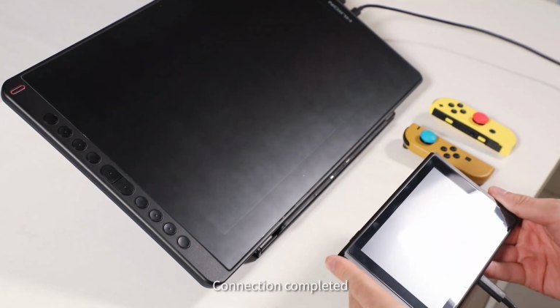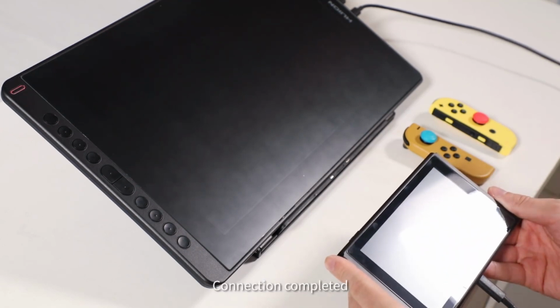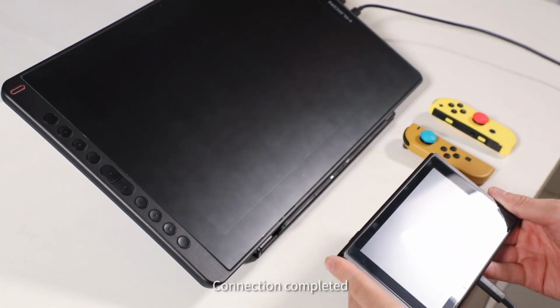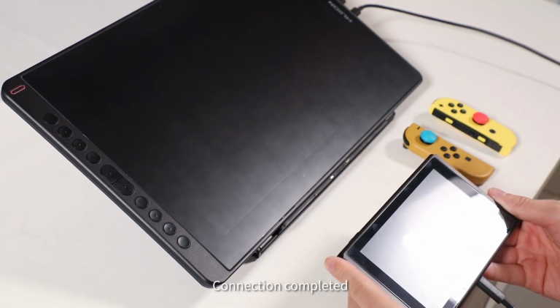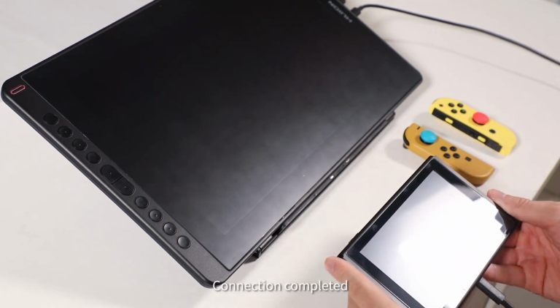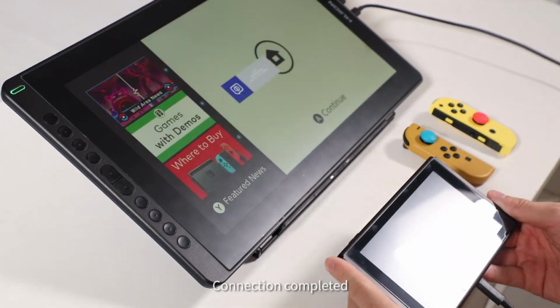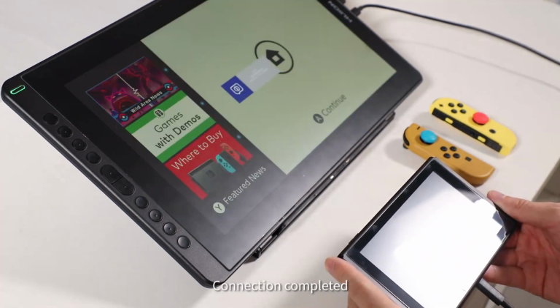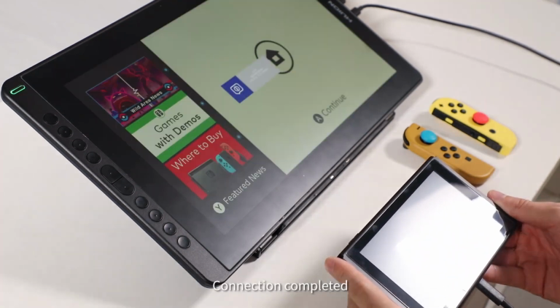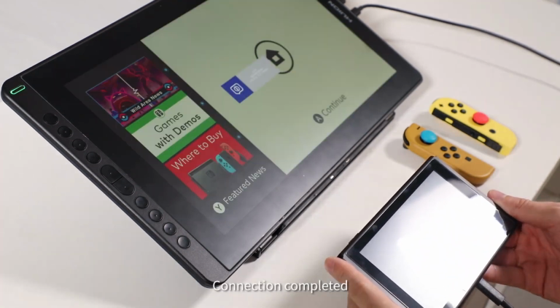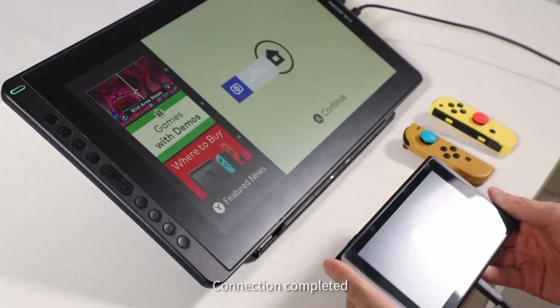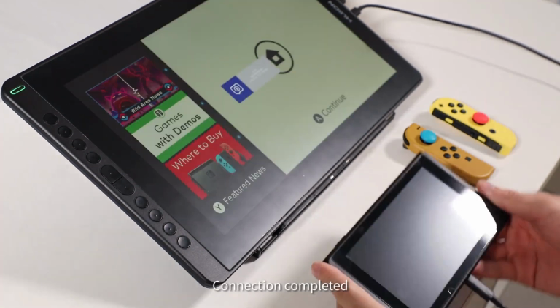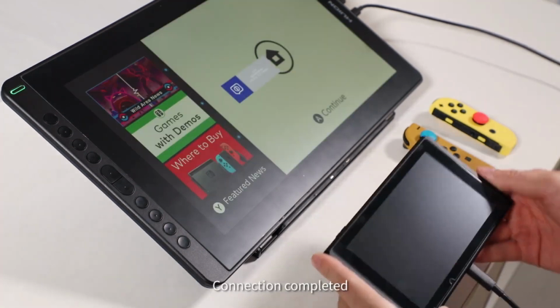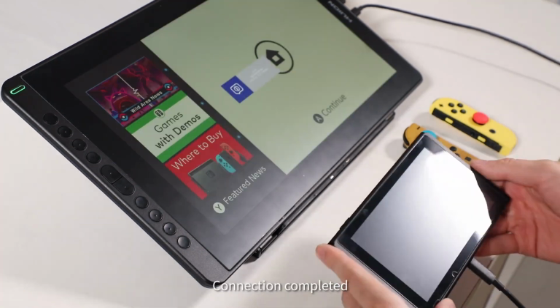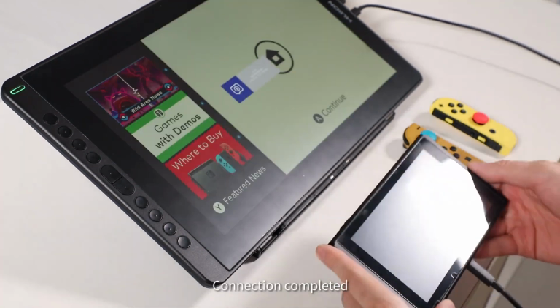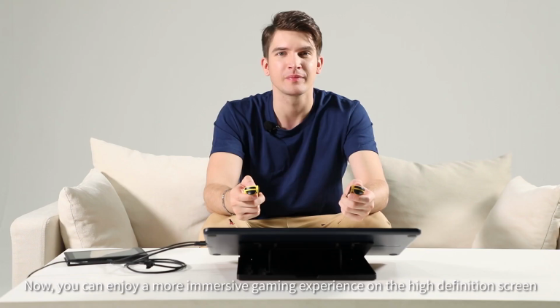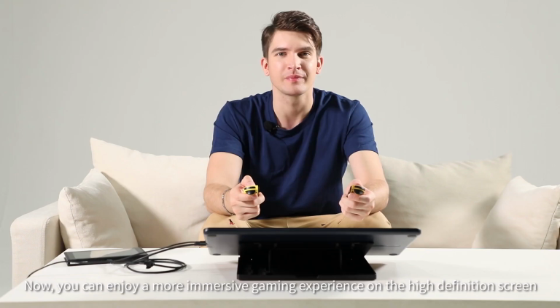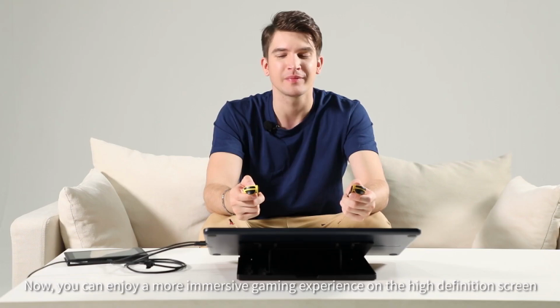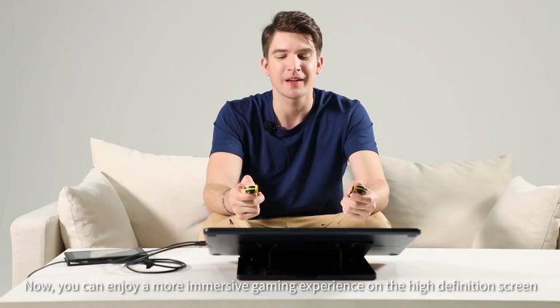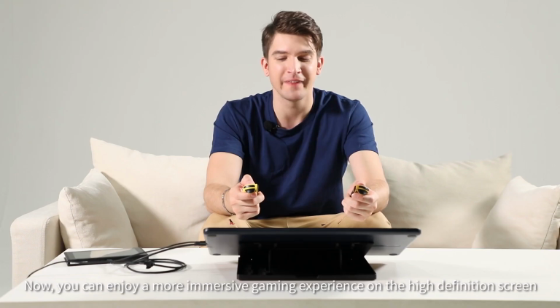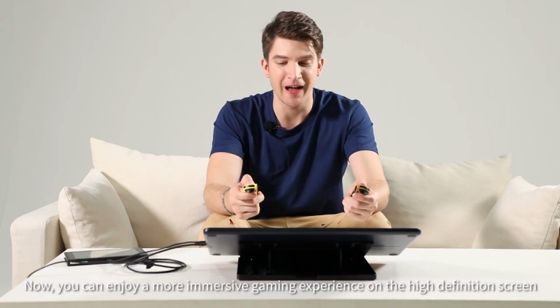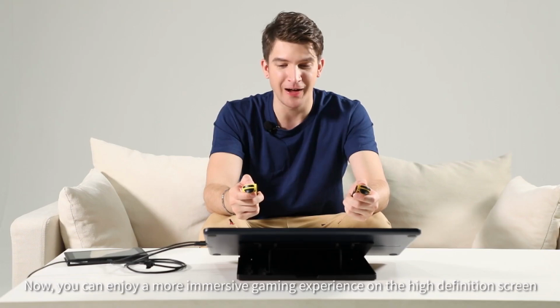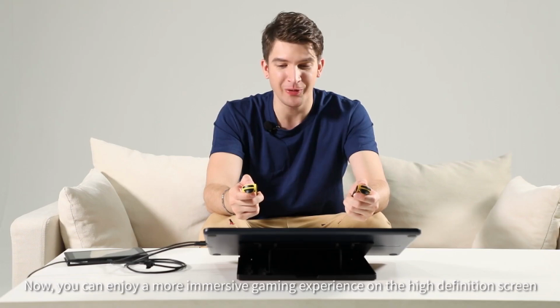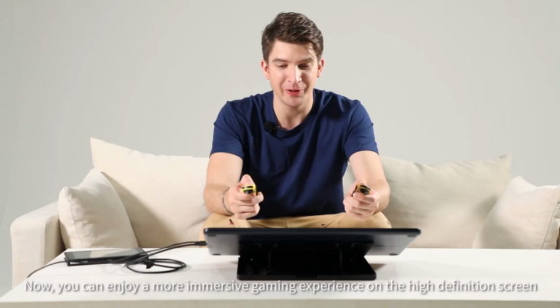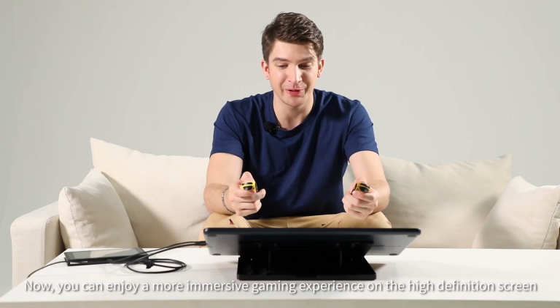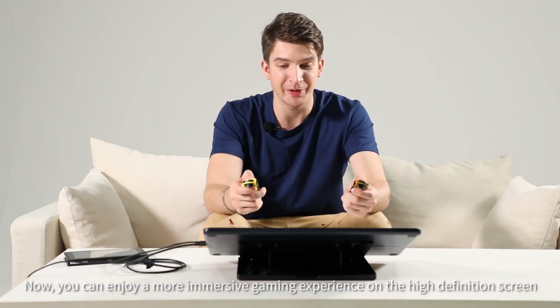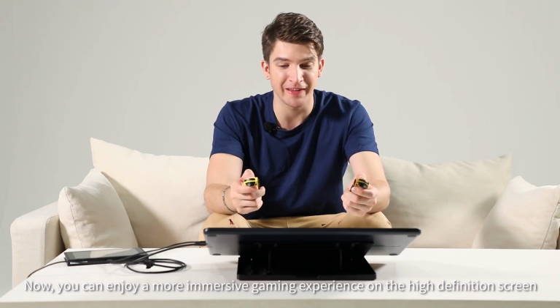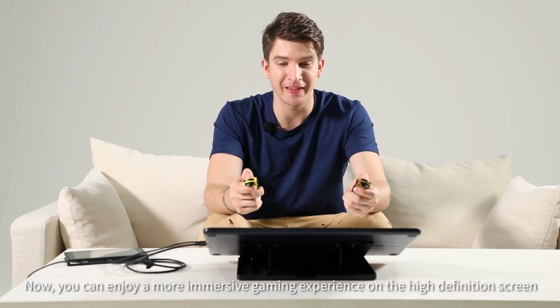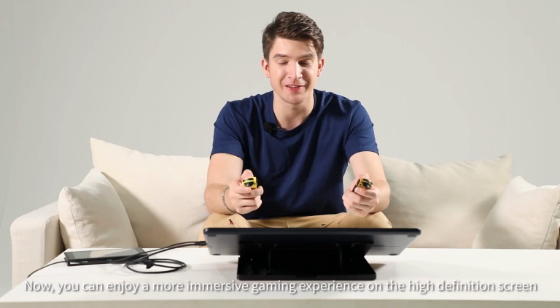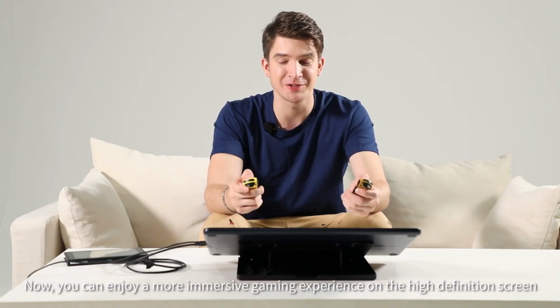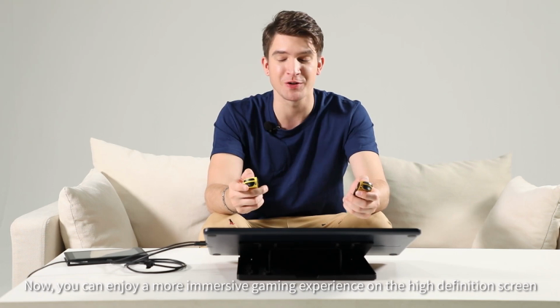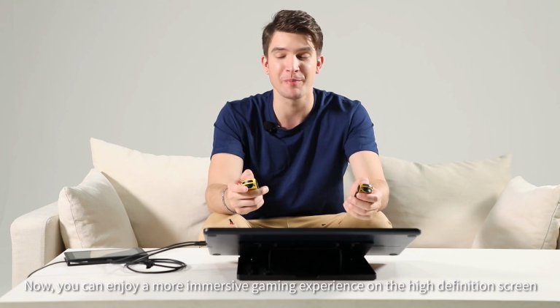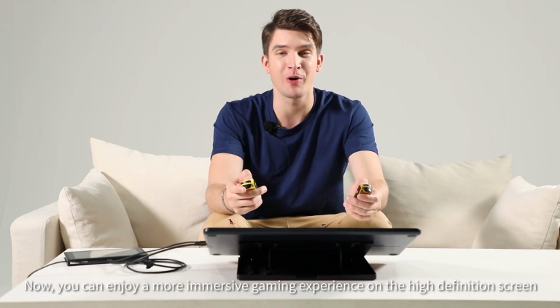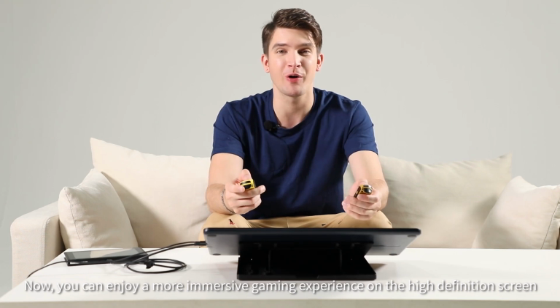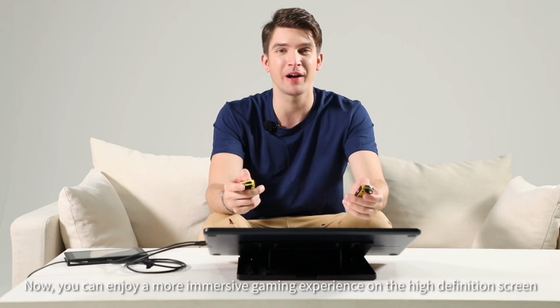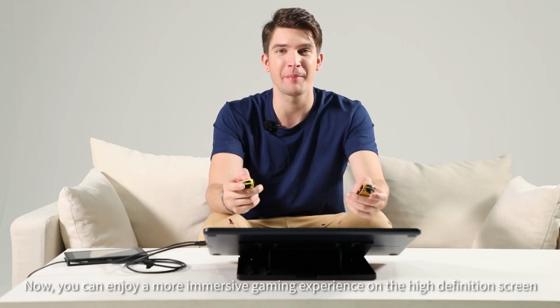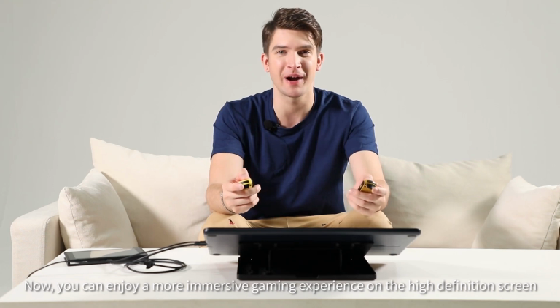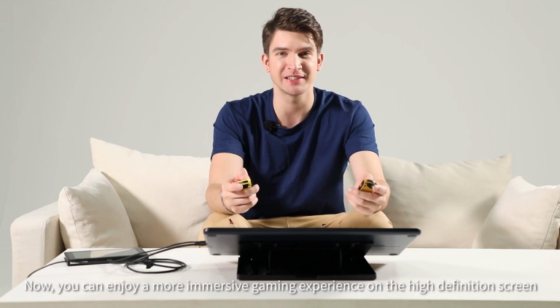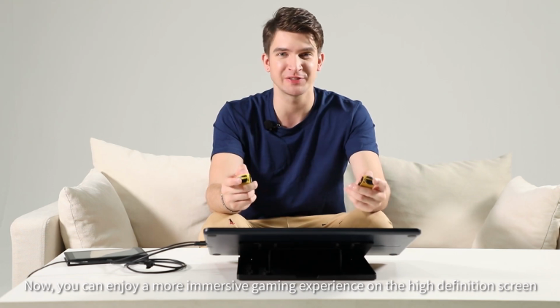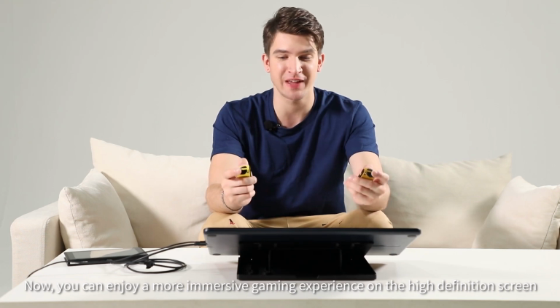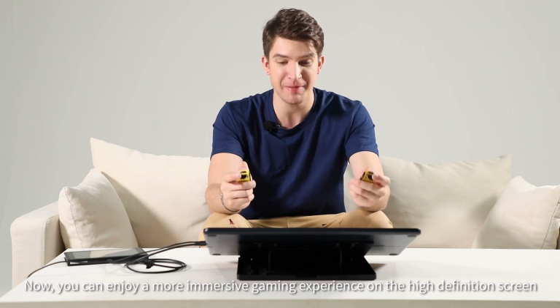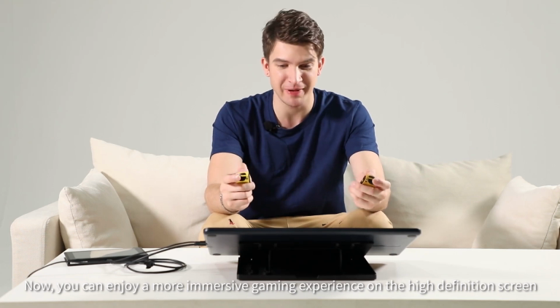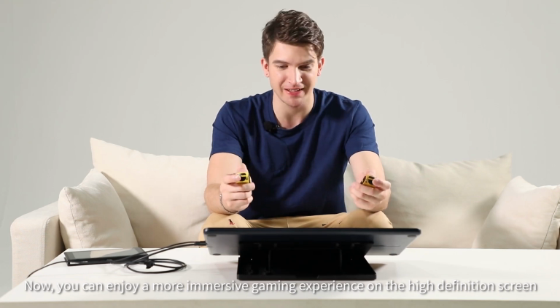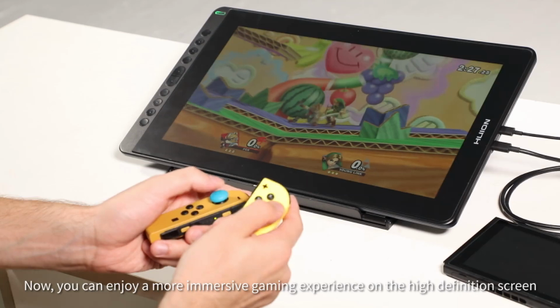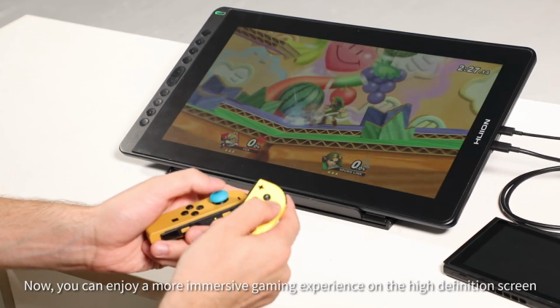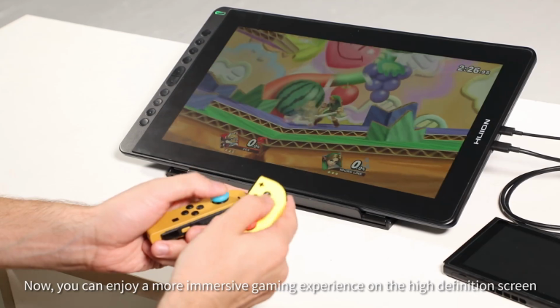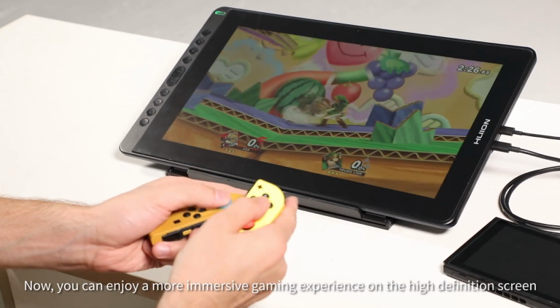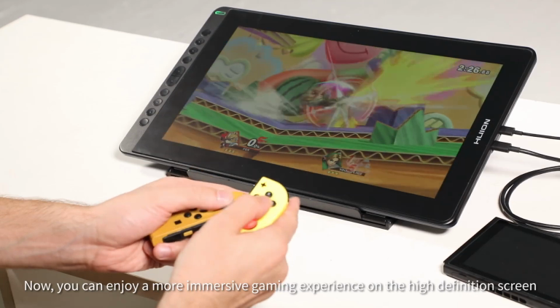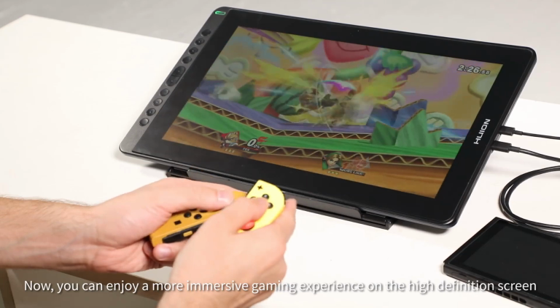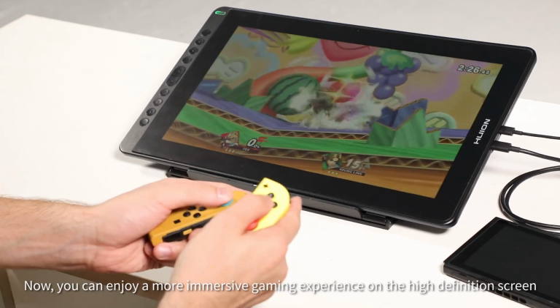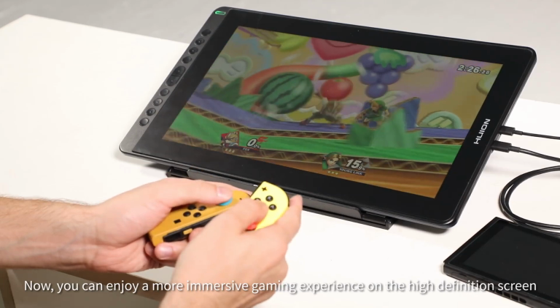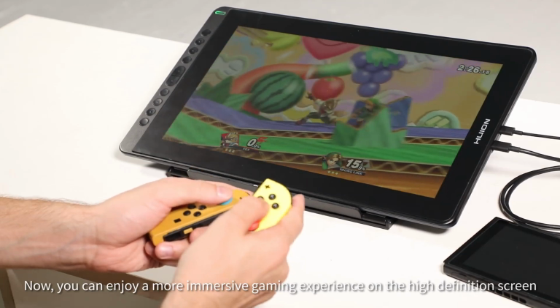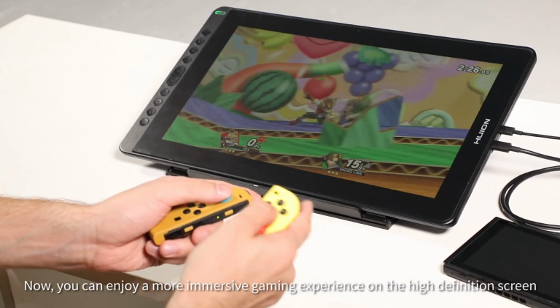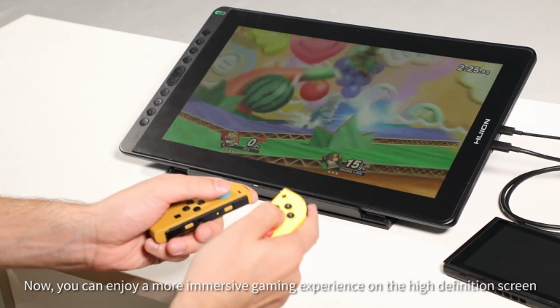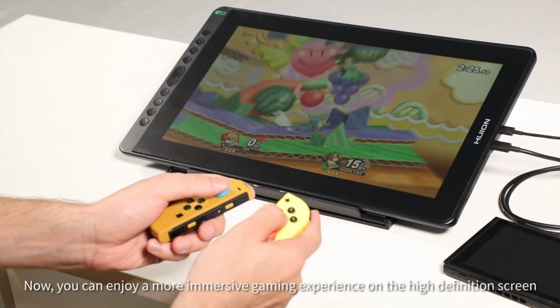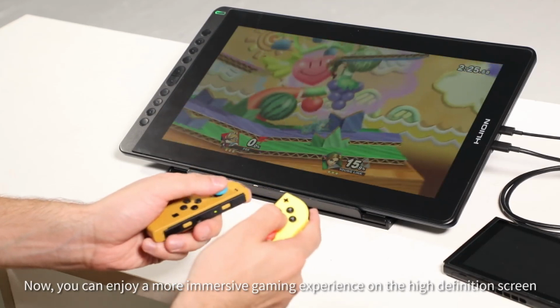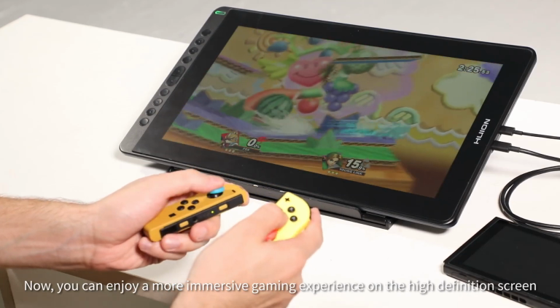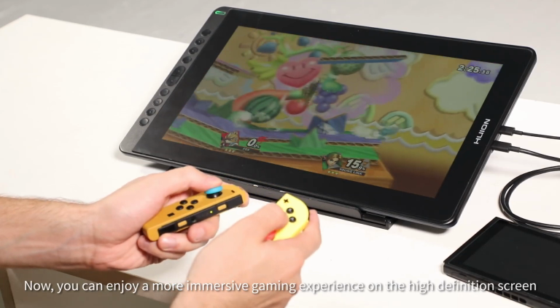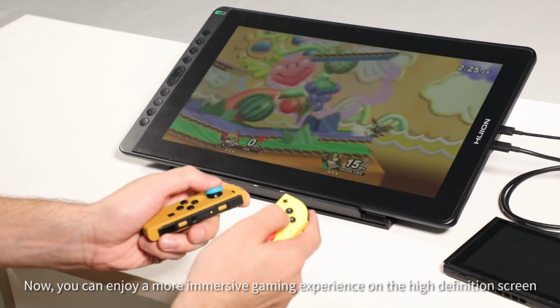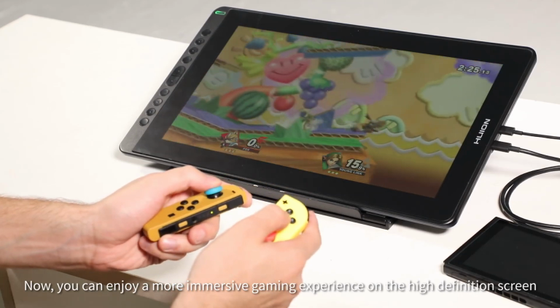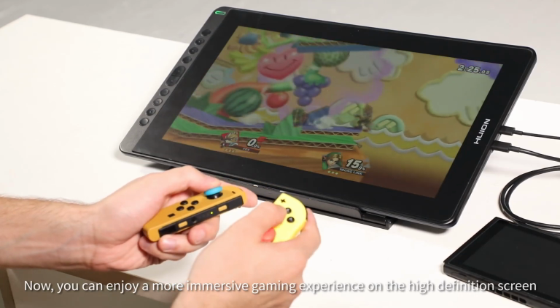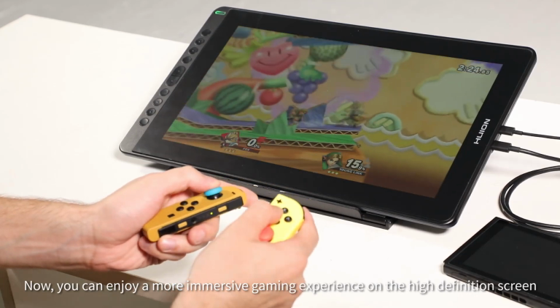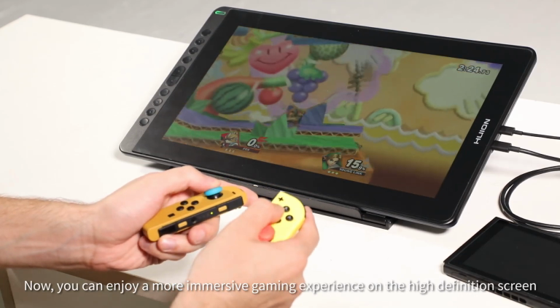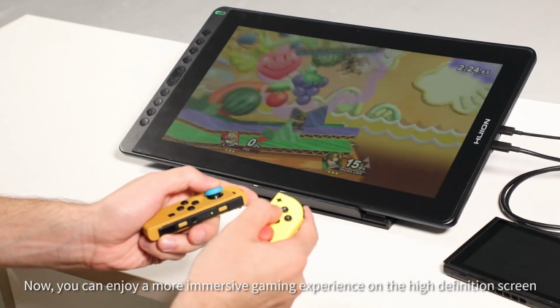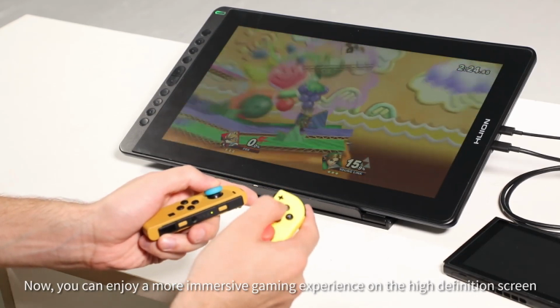Connection complete. Now you can enjoy a more immersive gaming experience with the high-definition screen.